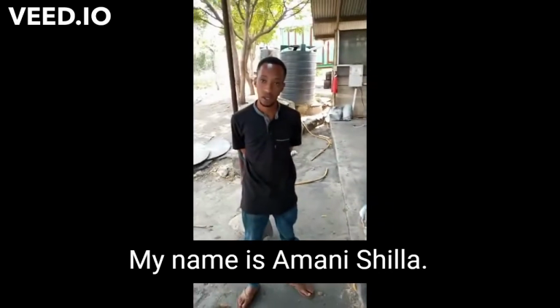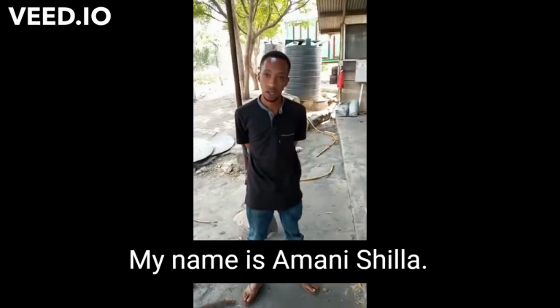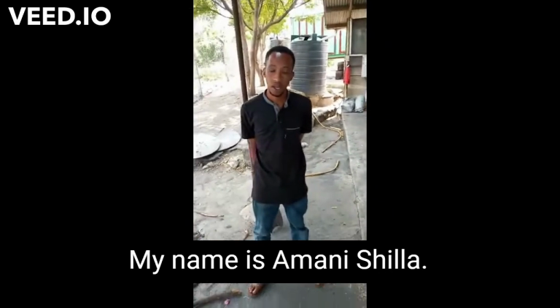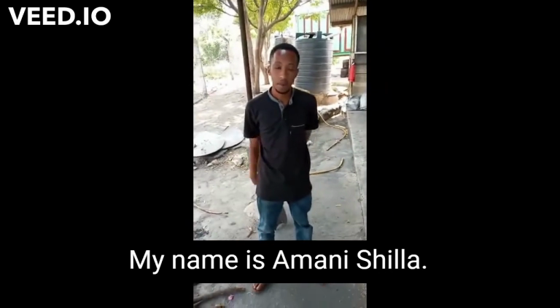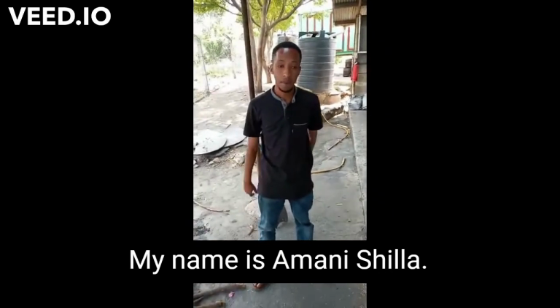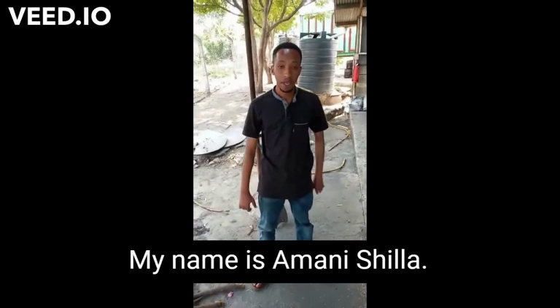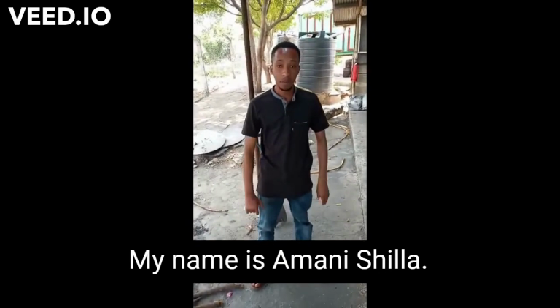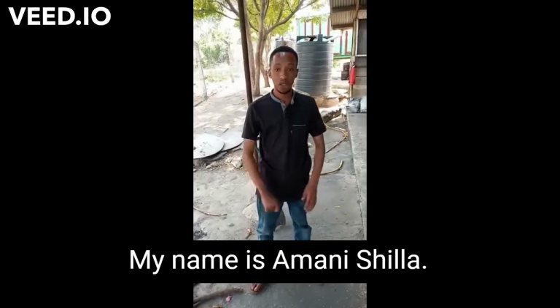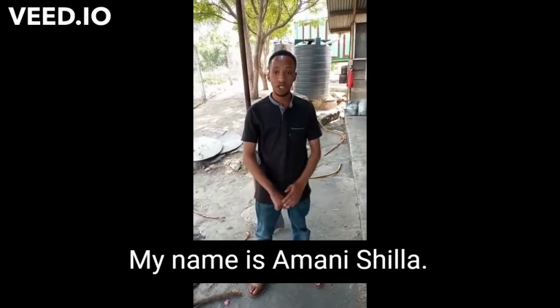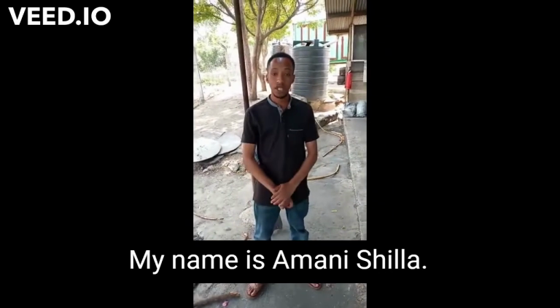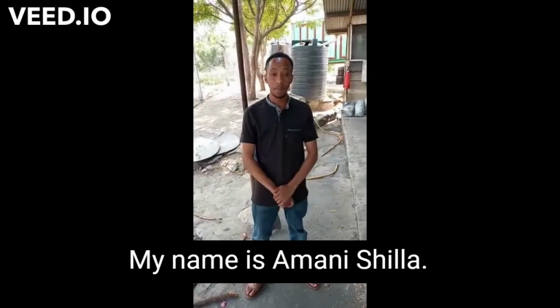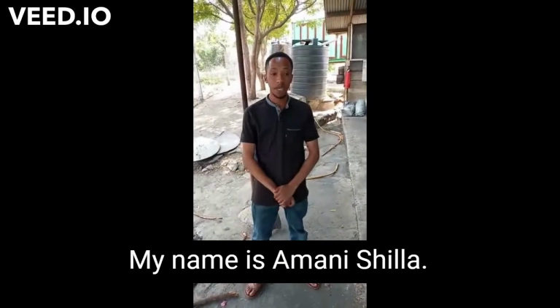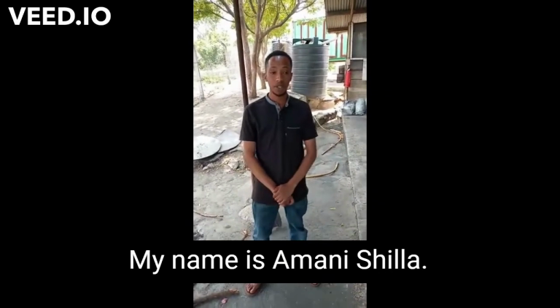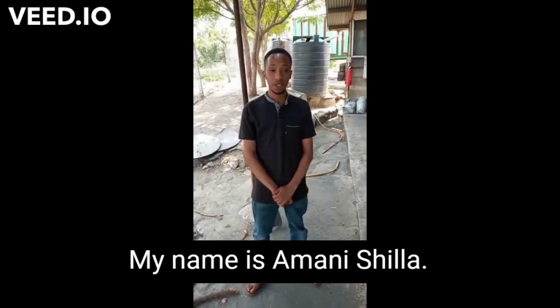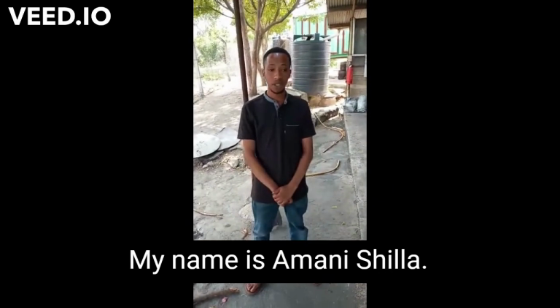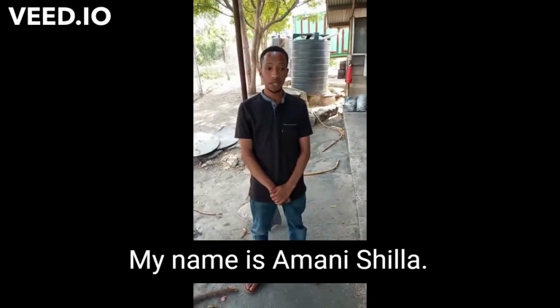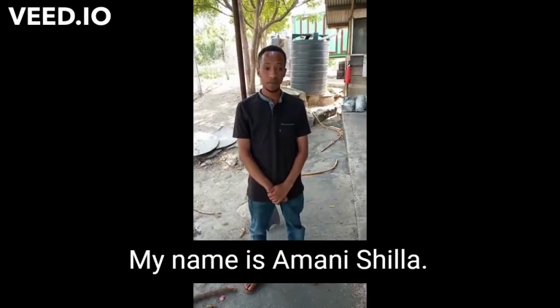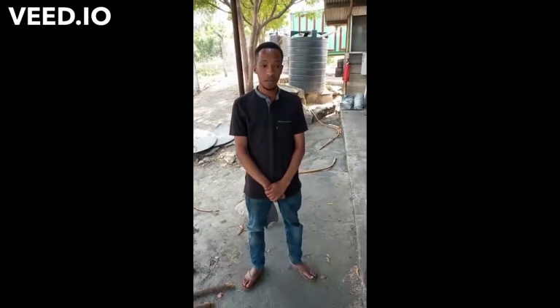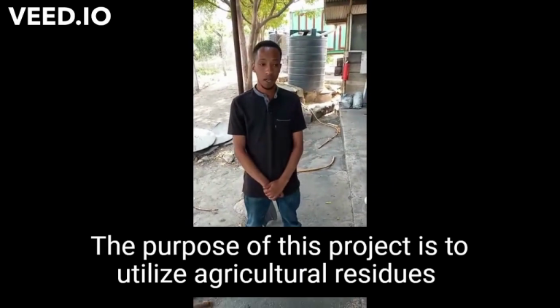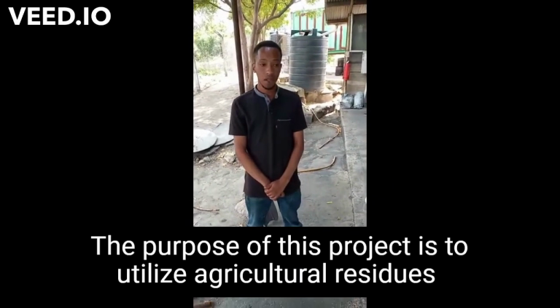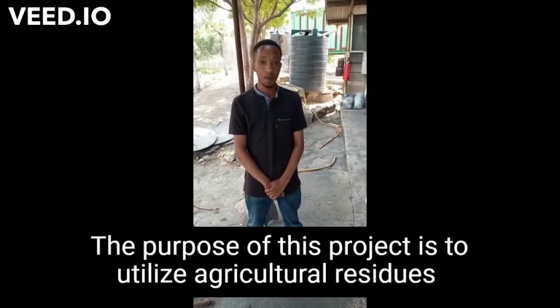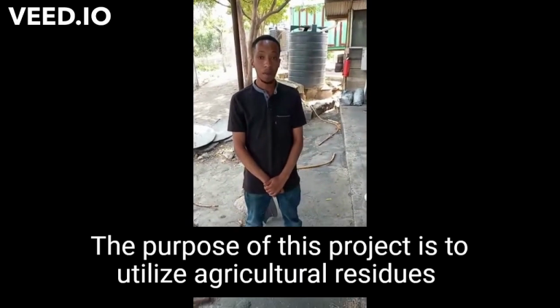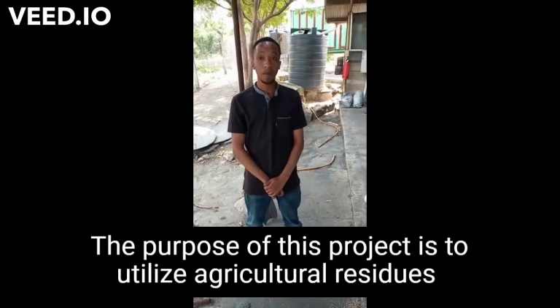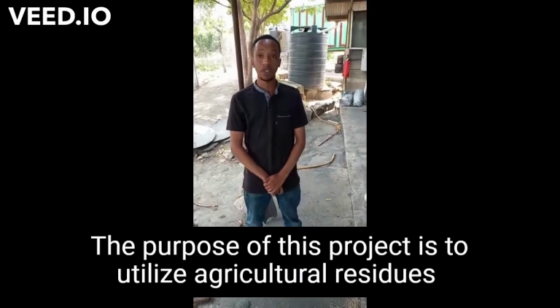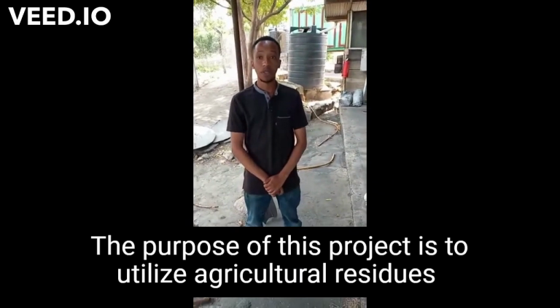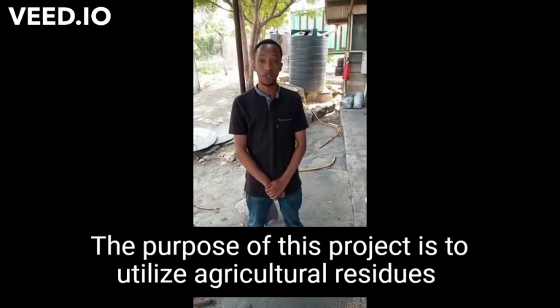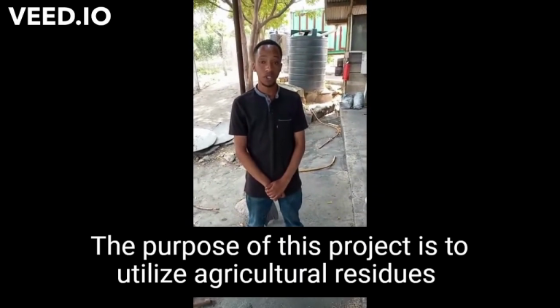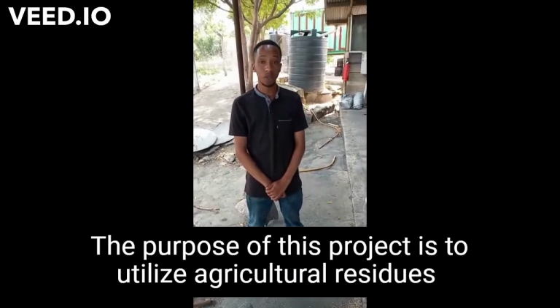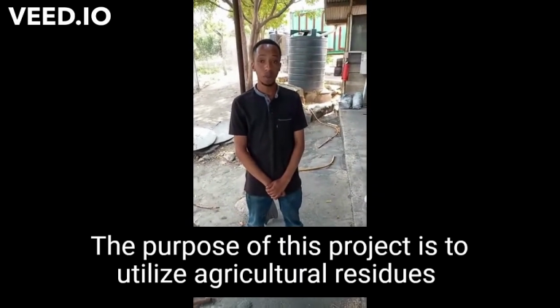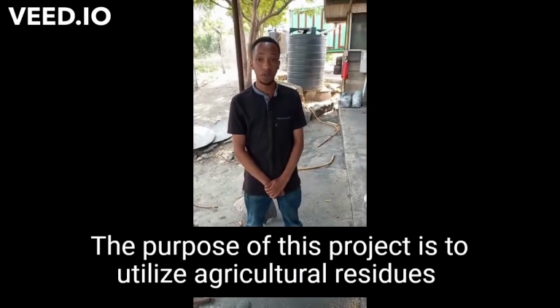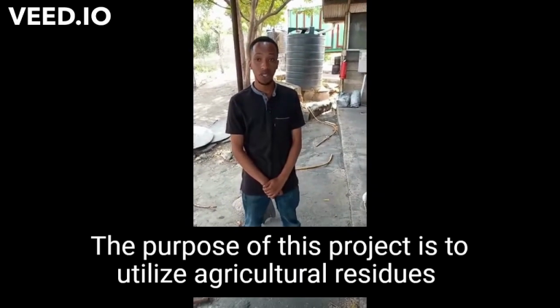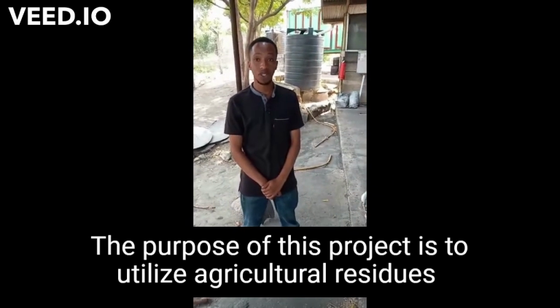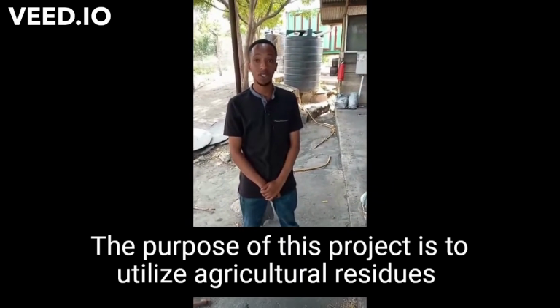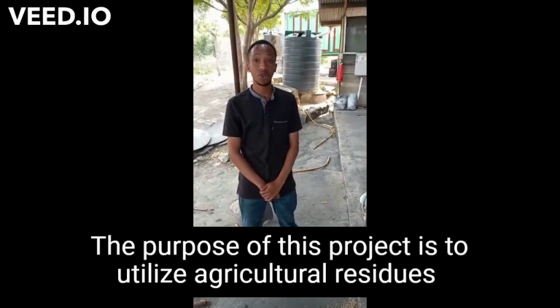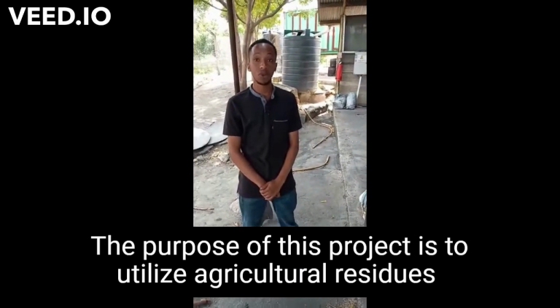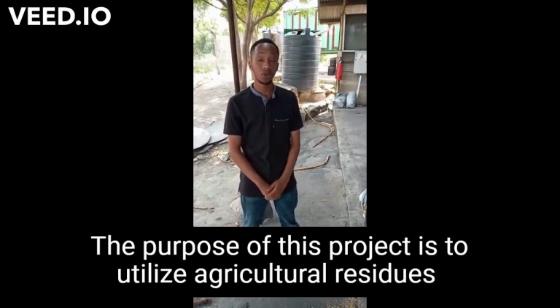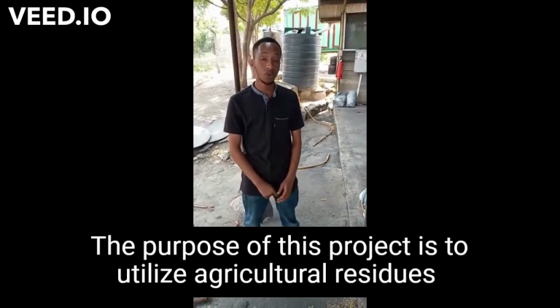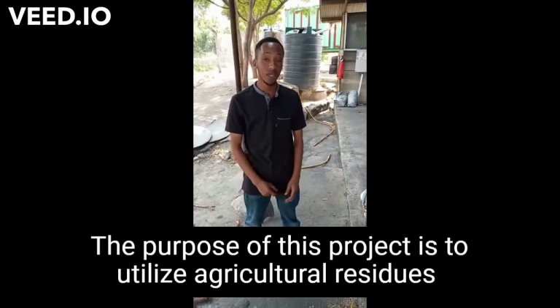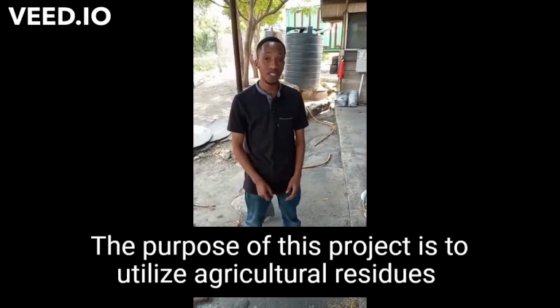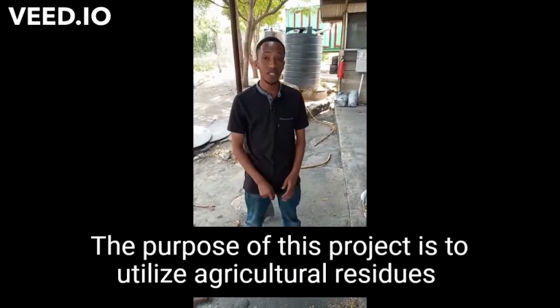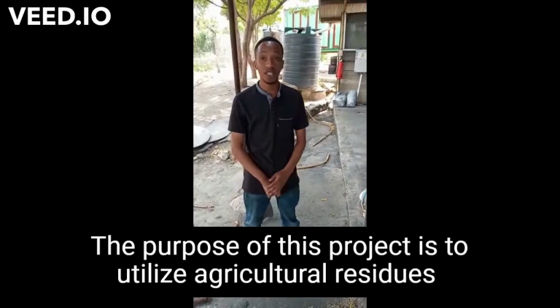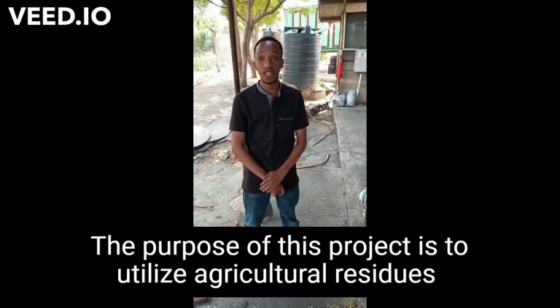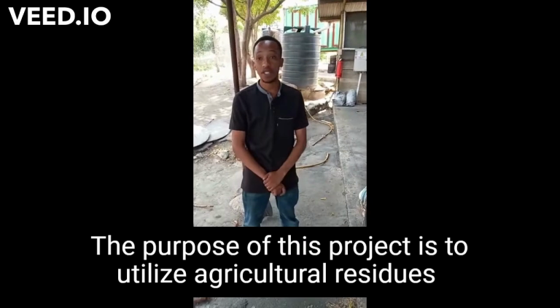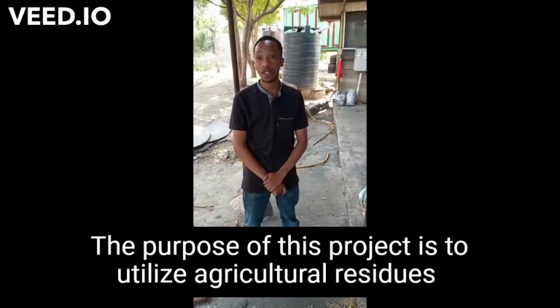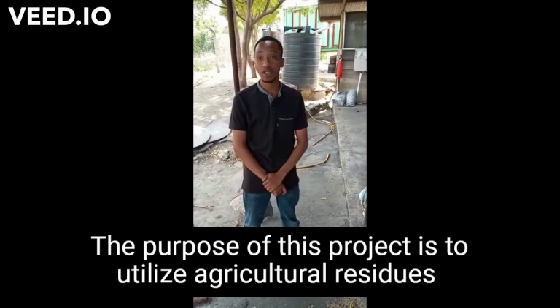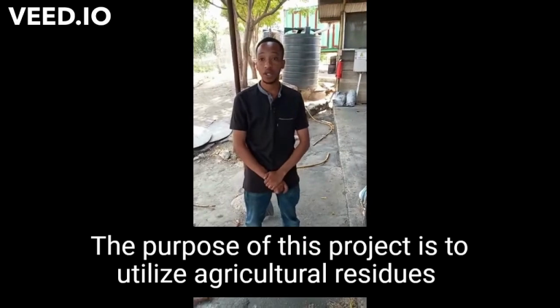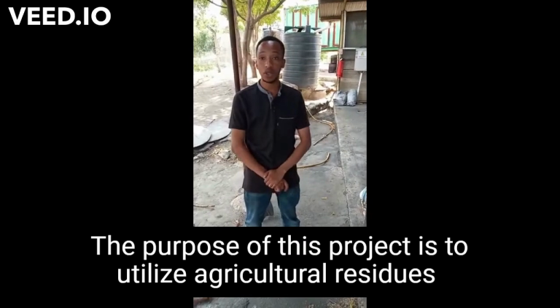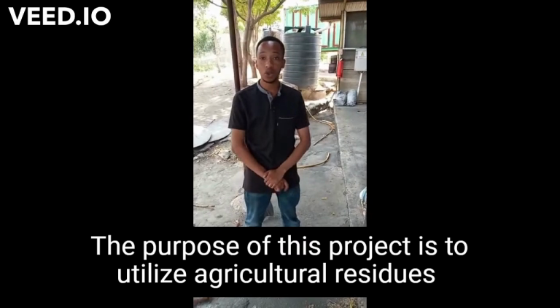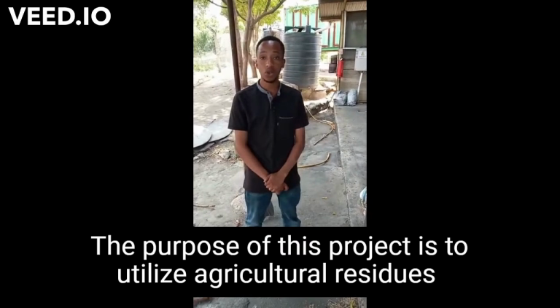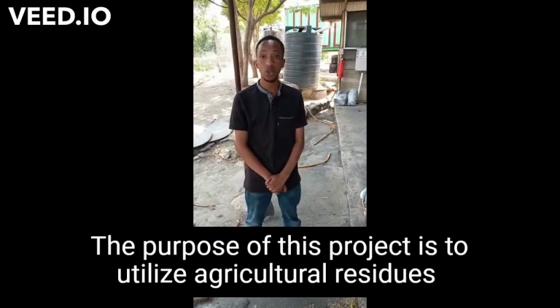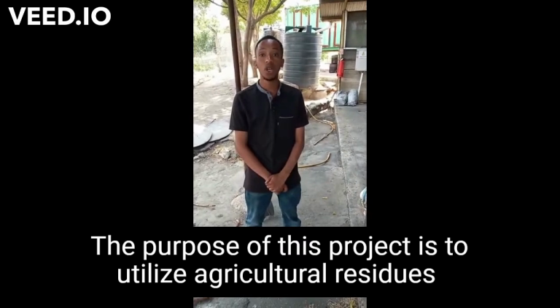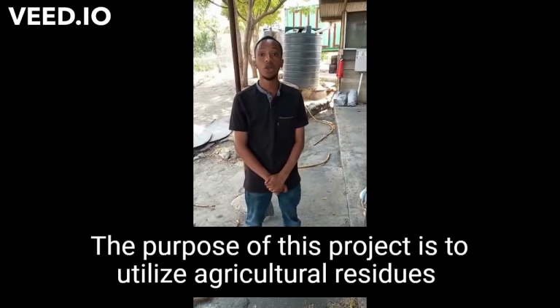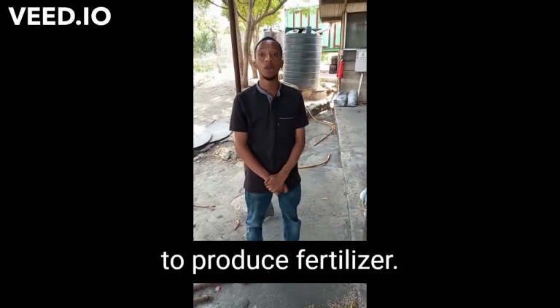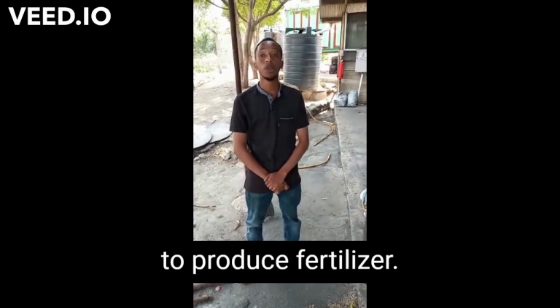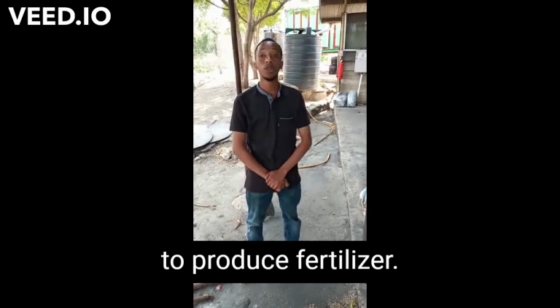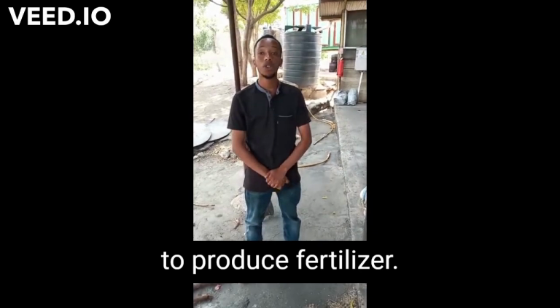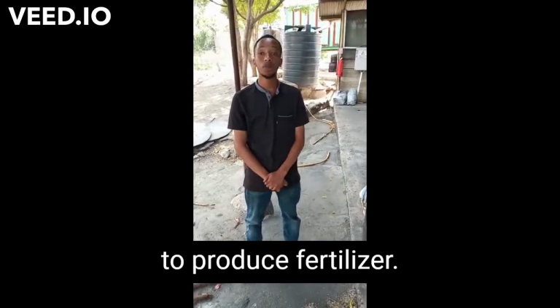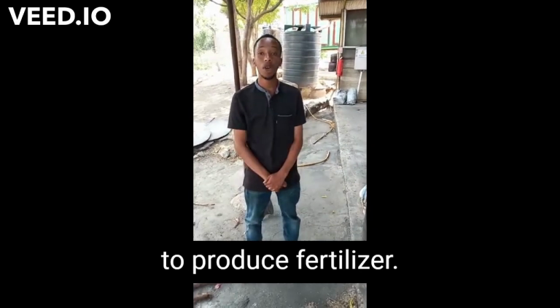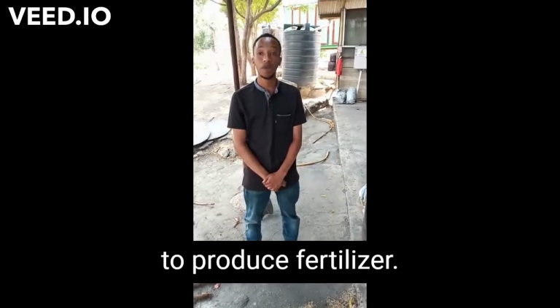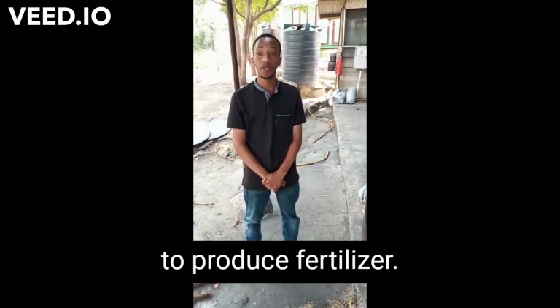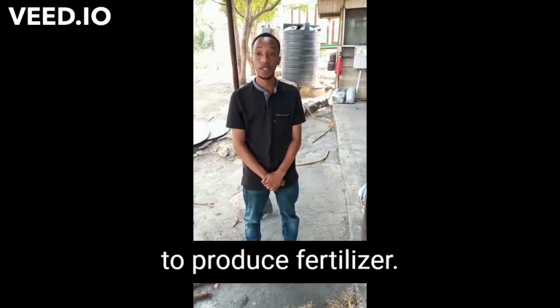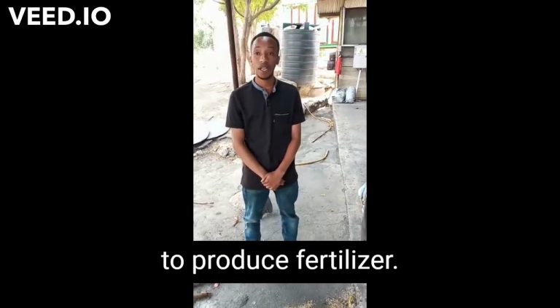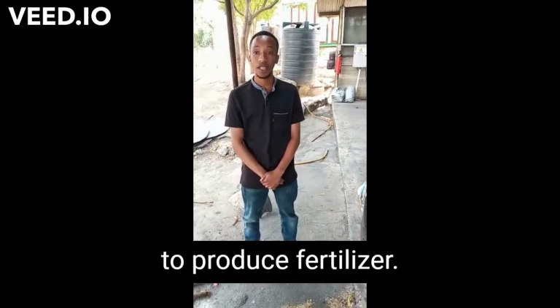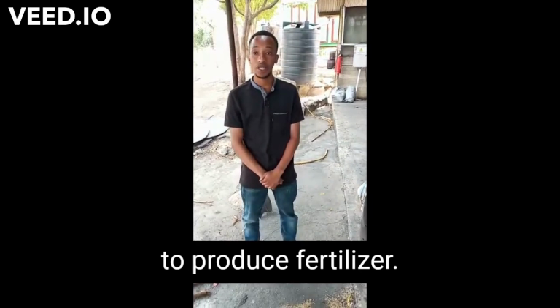My name is Yaman Shira. The purpose of this project is to utilize agriculture residues to produce biofertilizer.